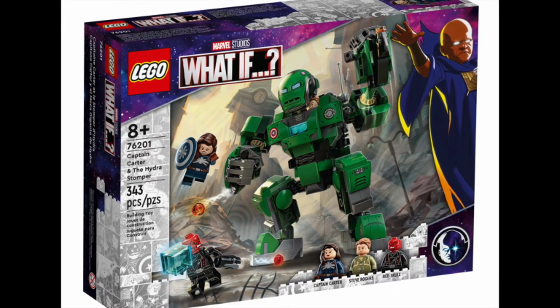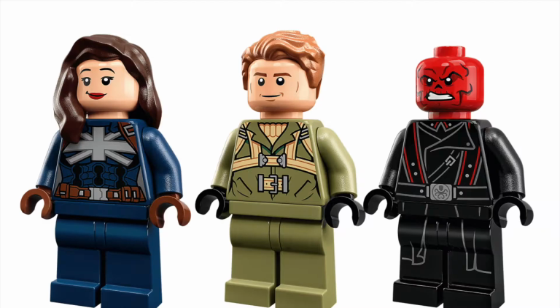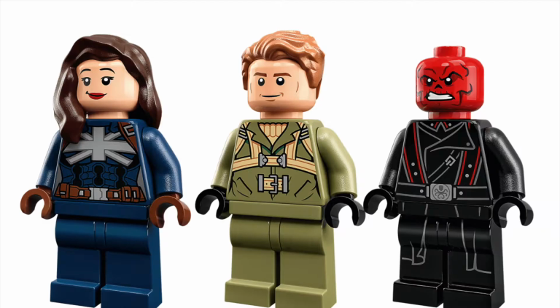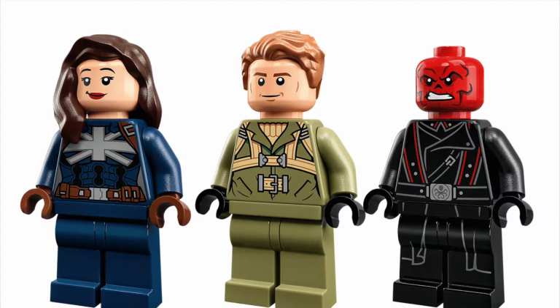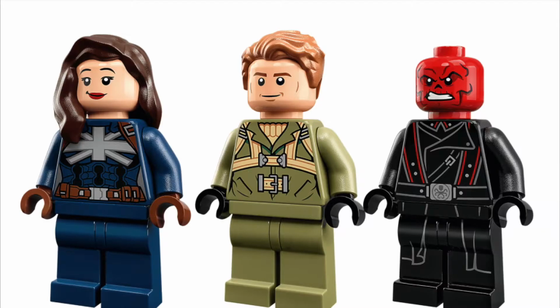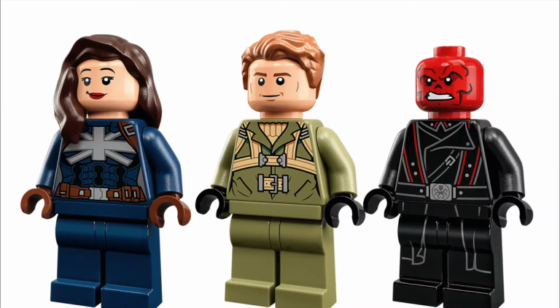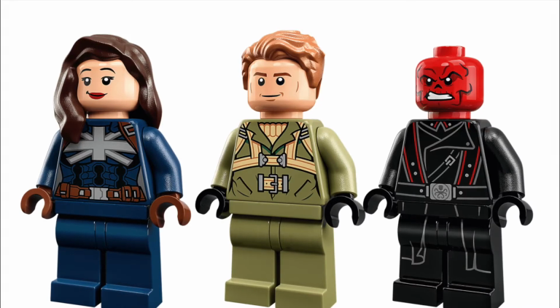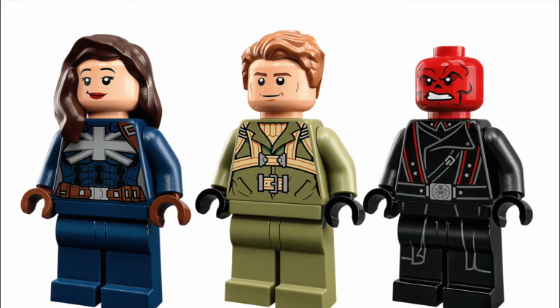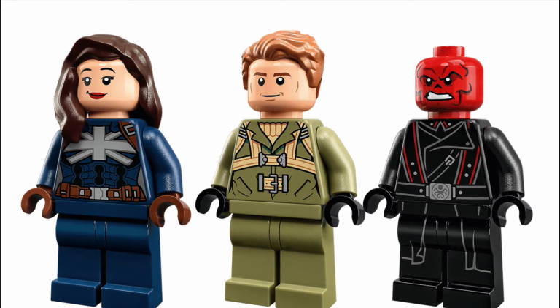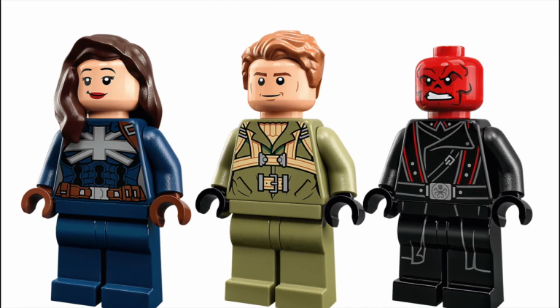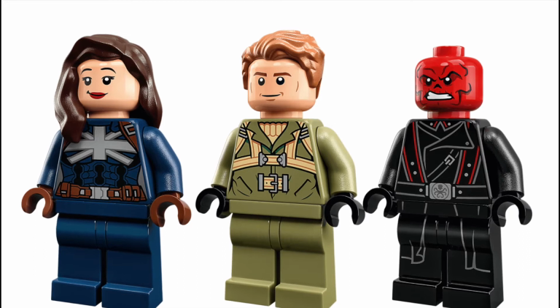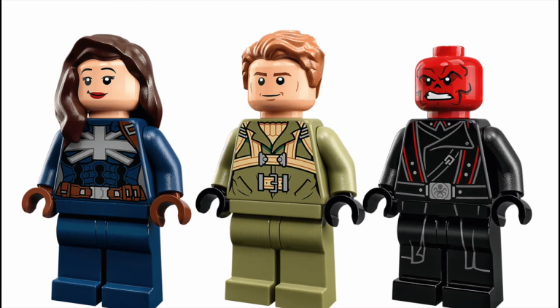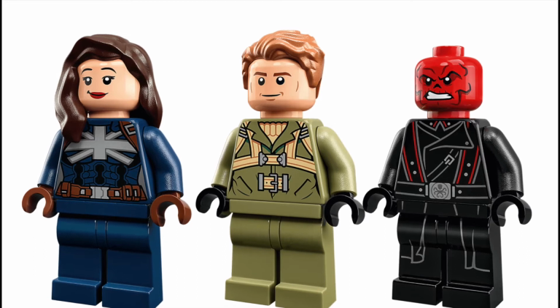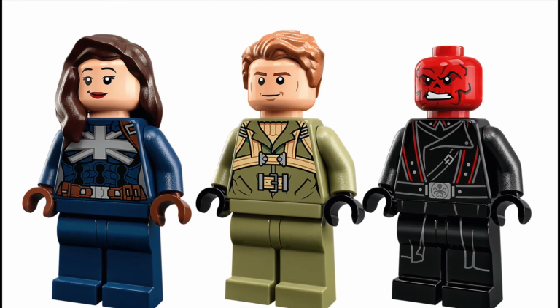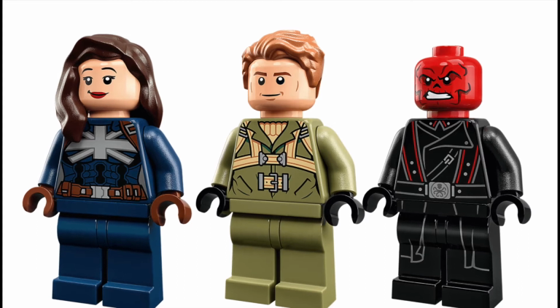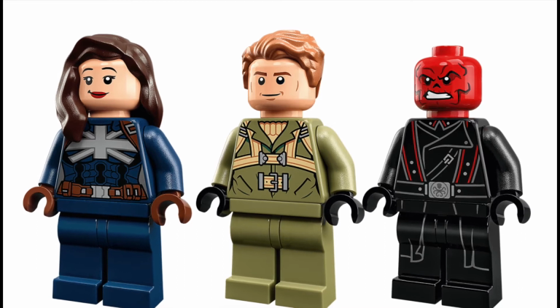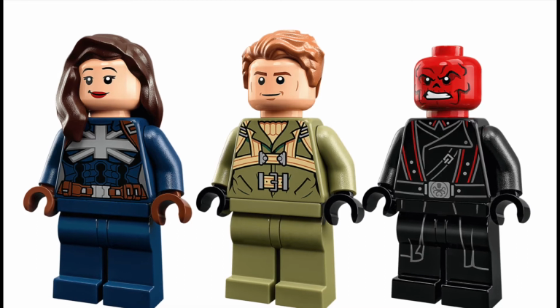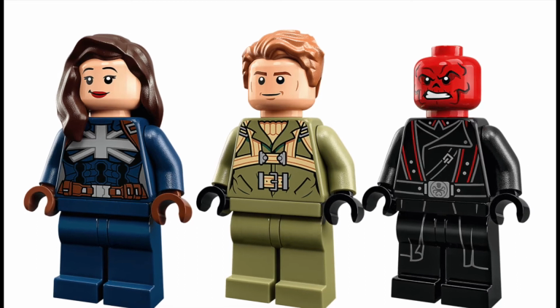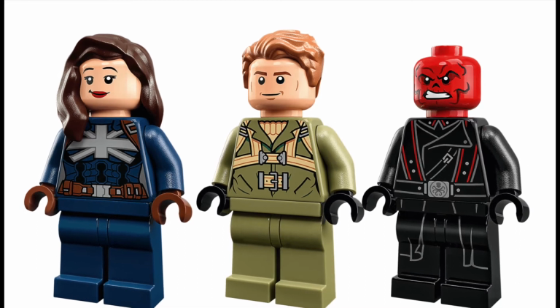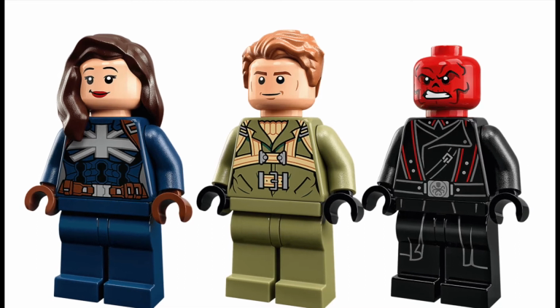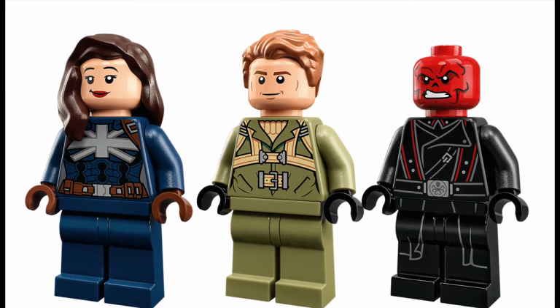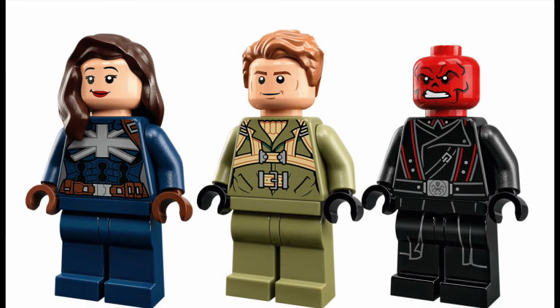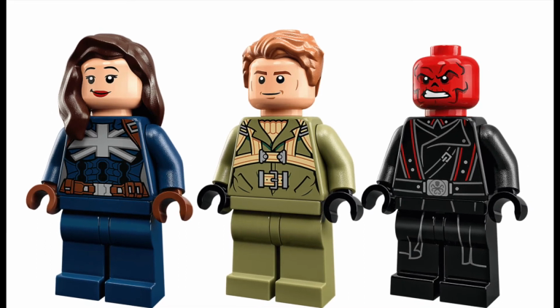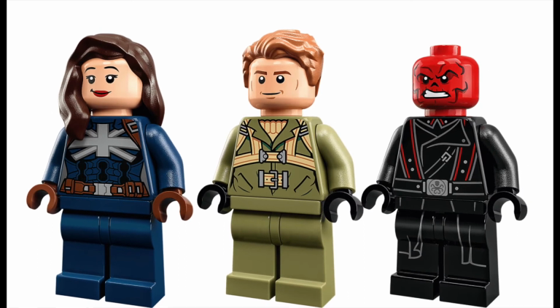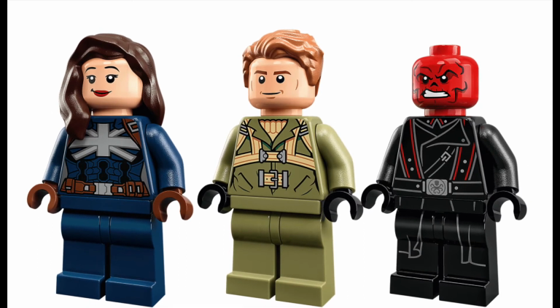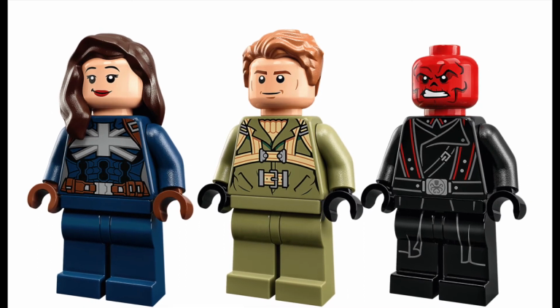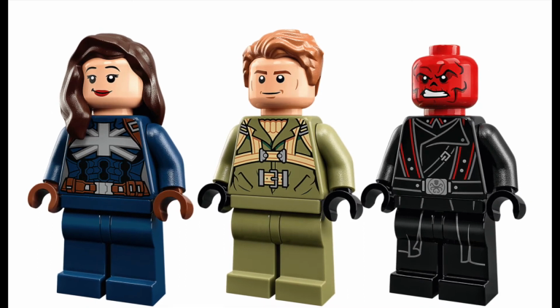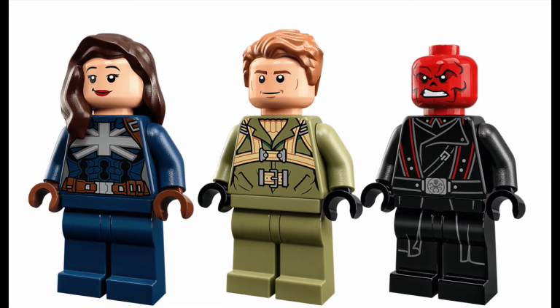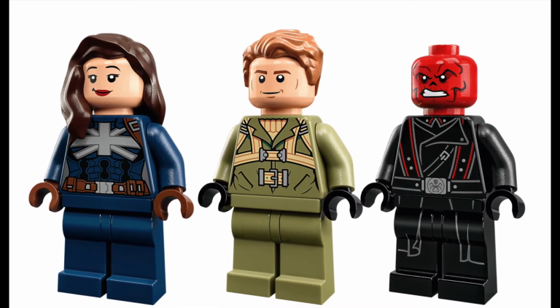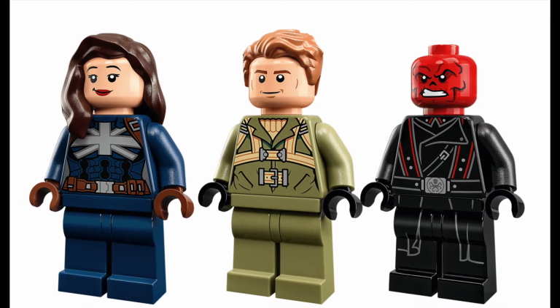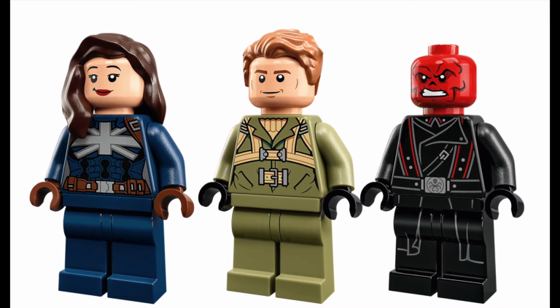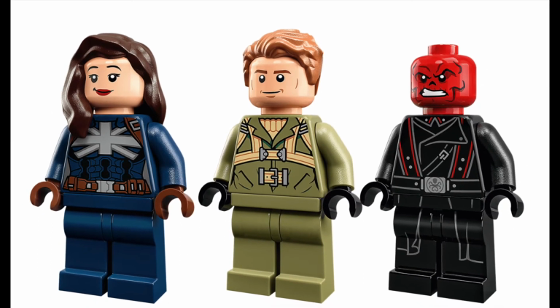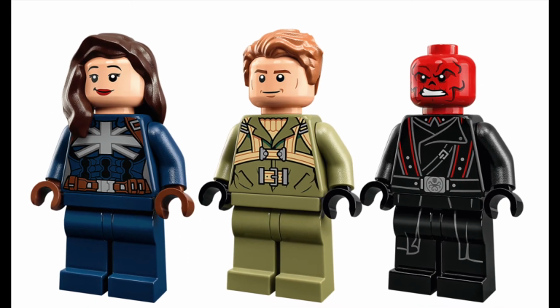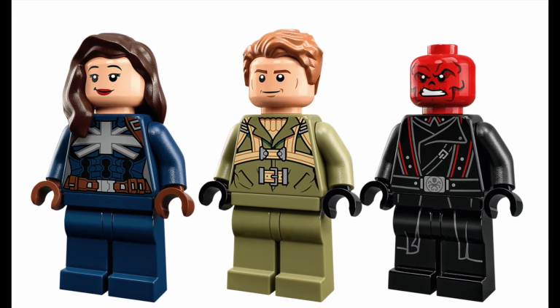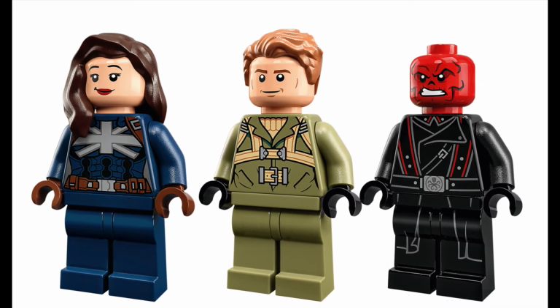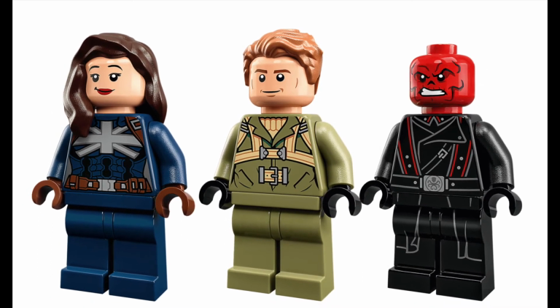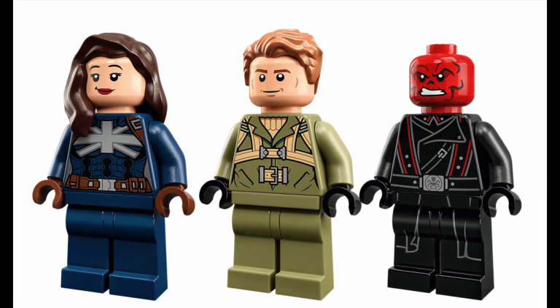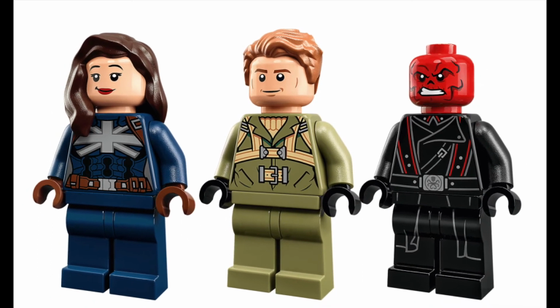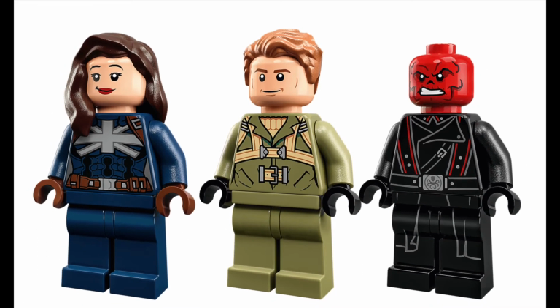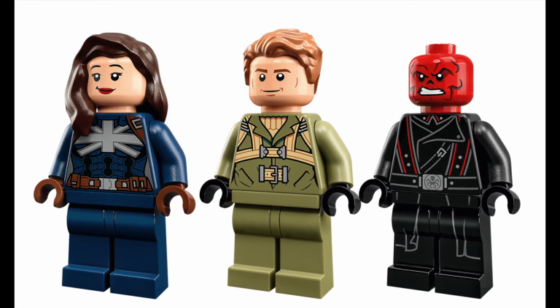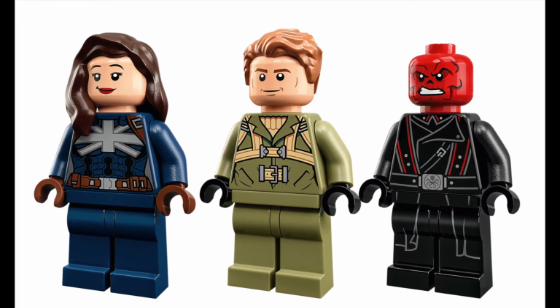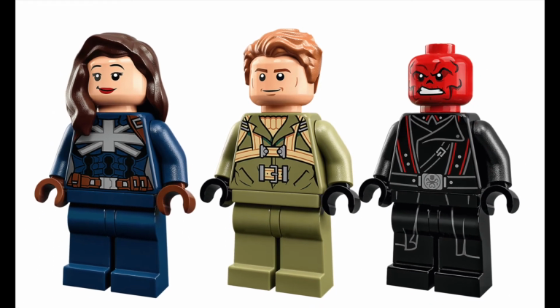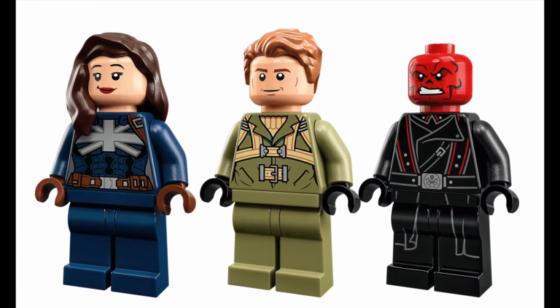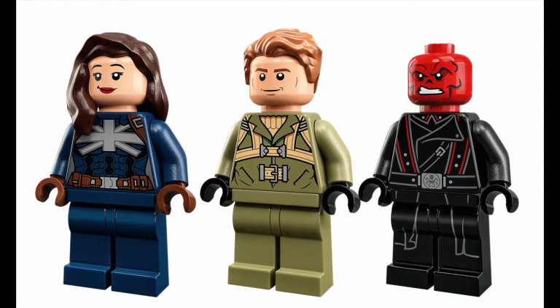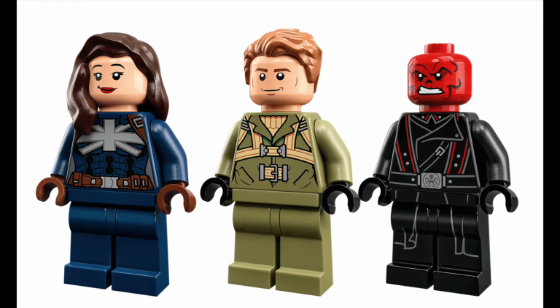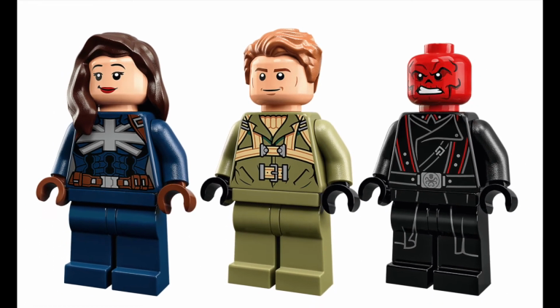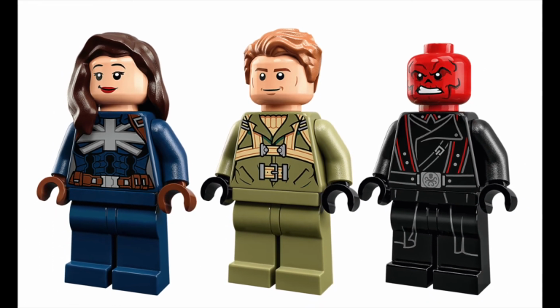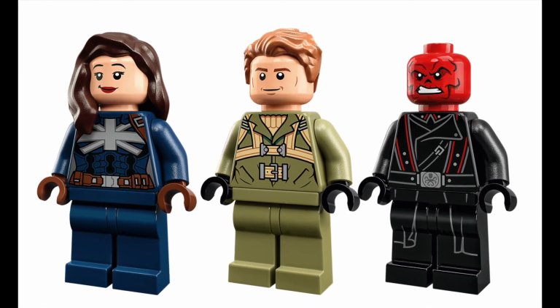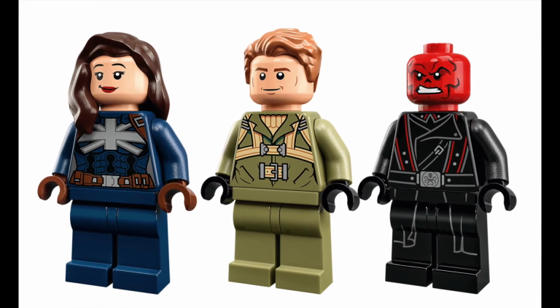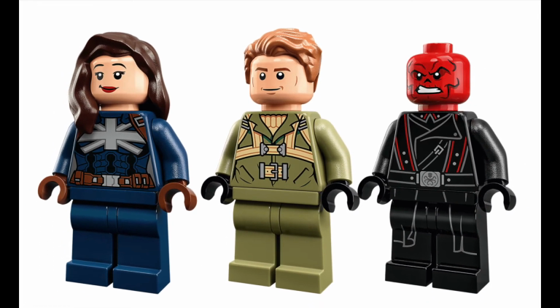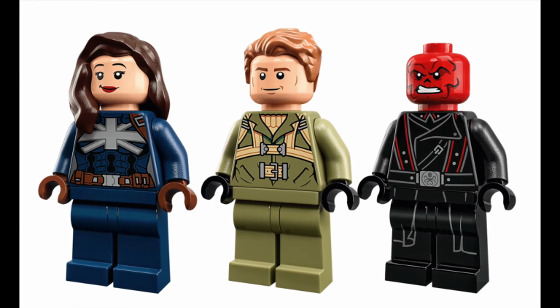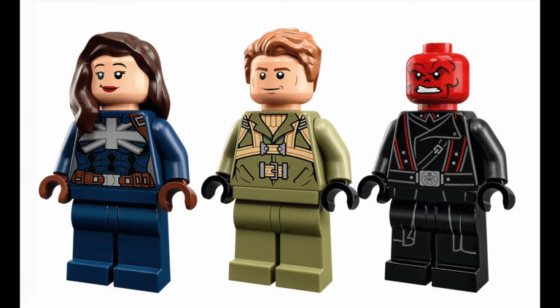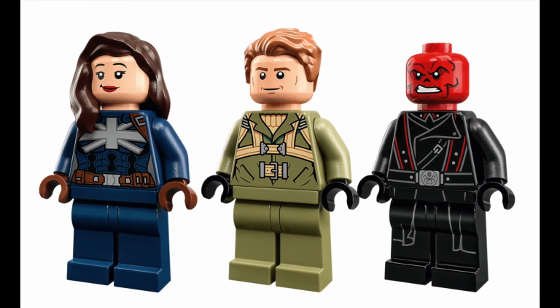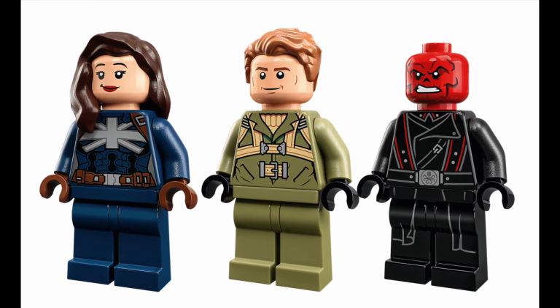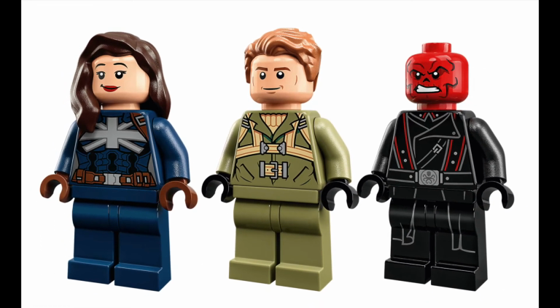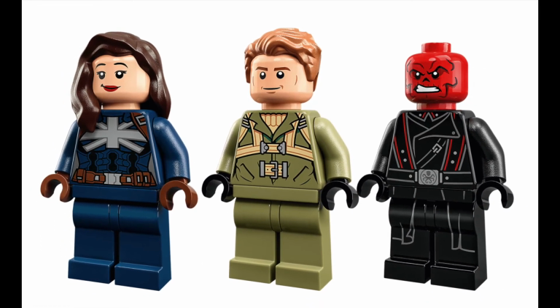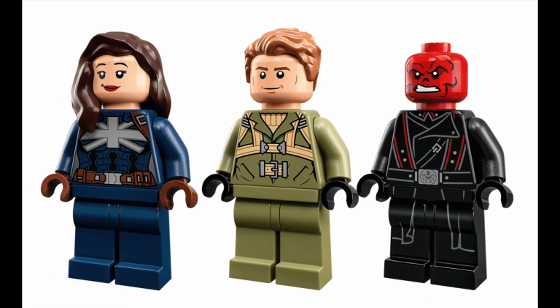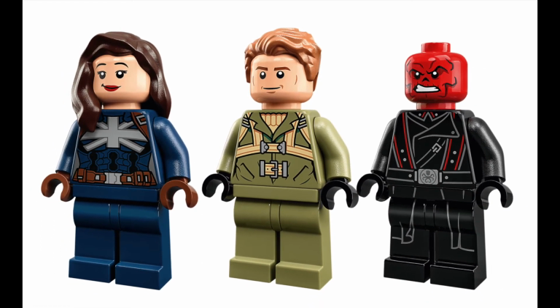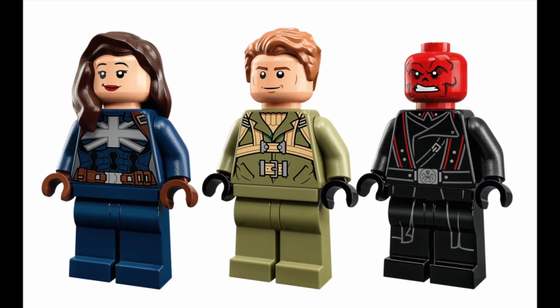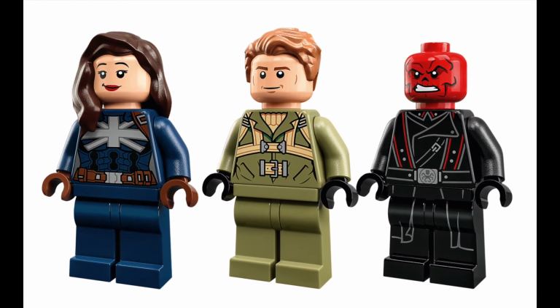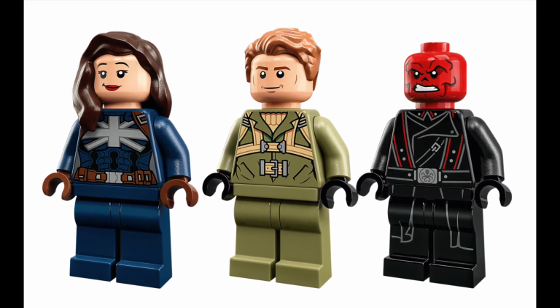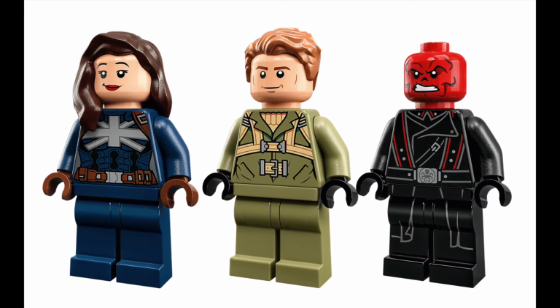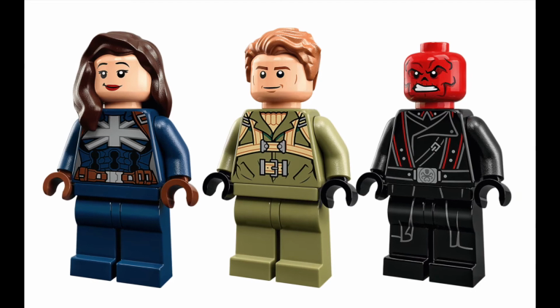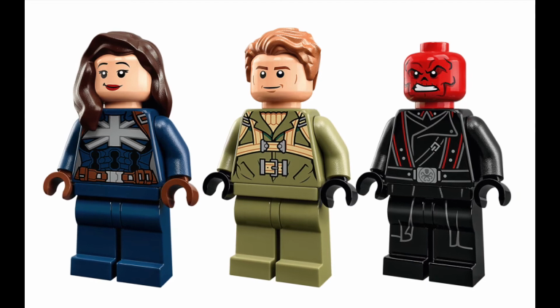The set comes with three minifigures, which look pretty good. You get Captain Carter, Steve Rogers, and Red Skull.